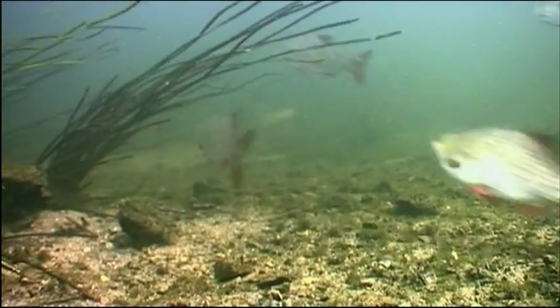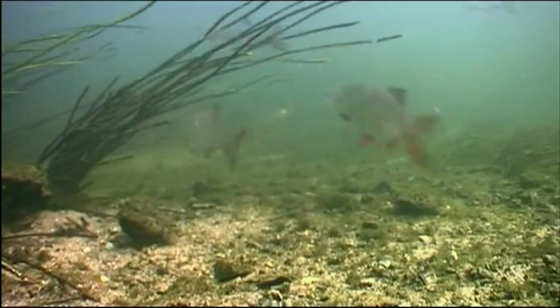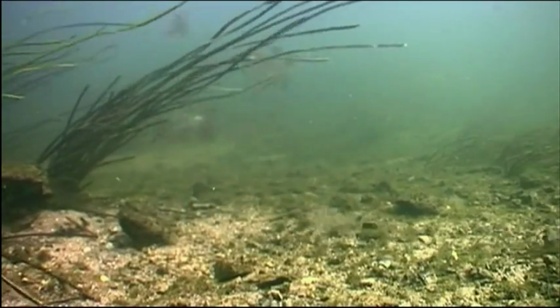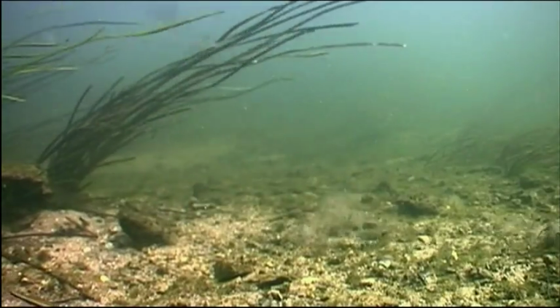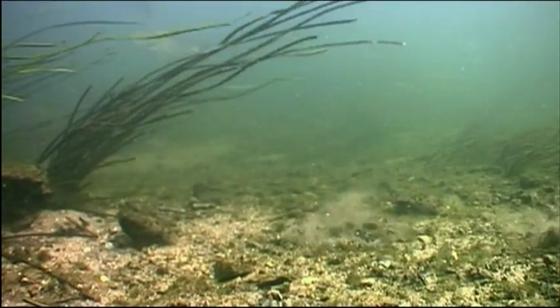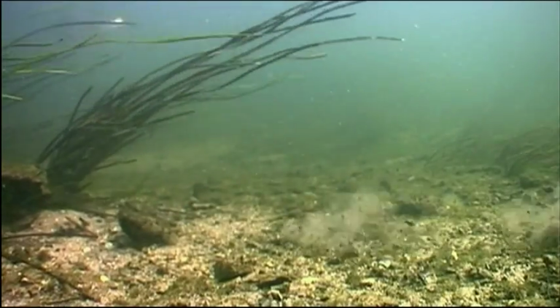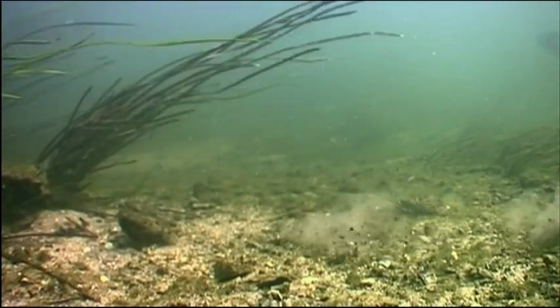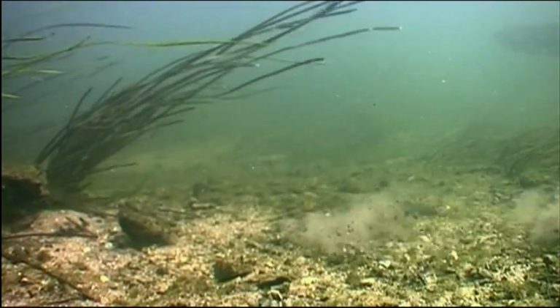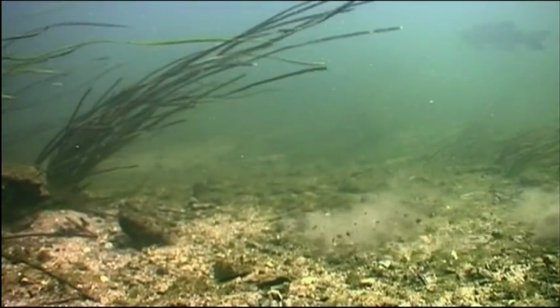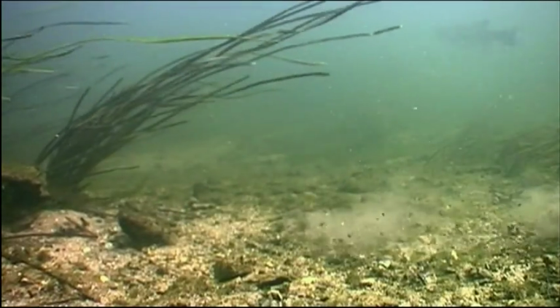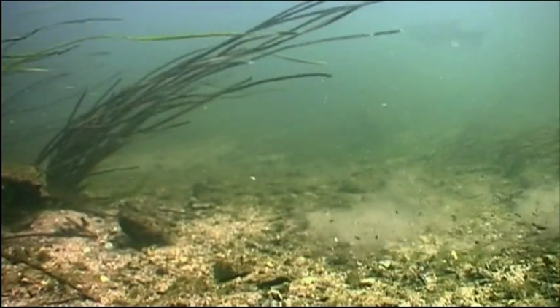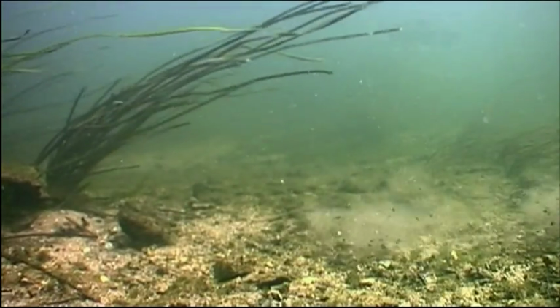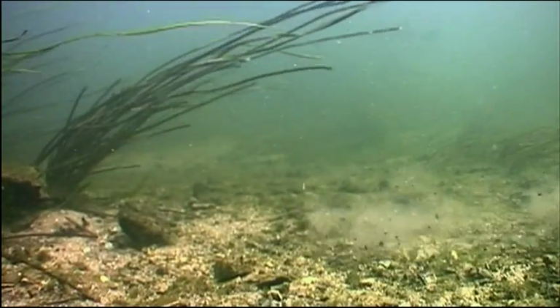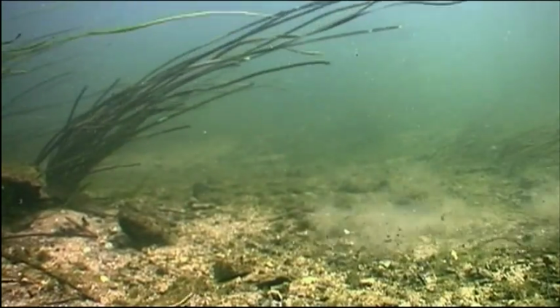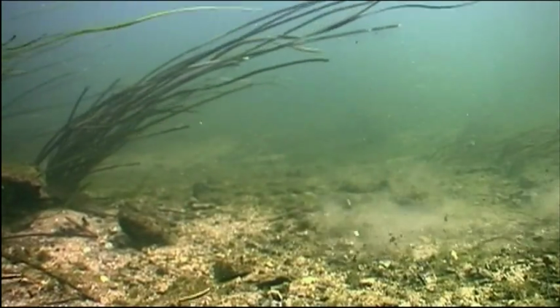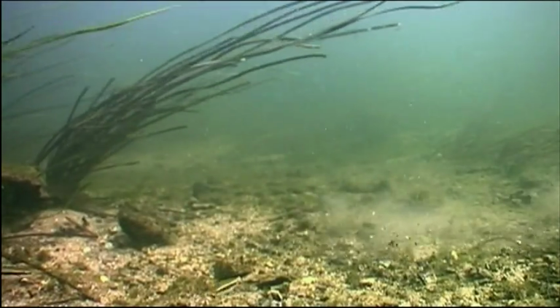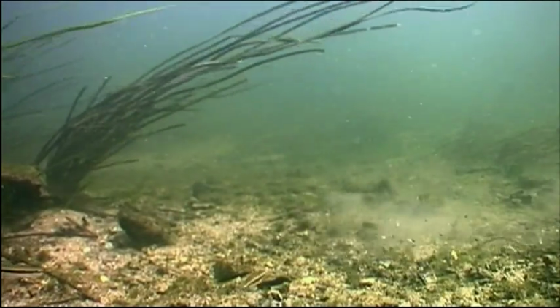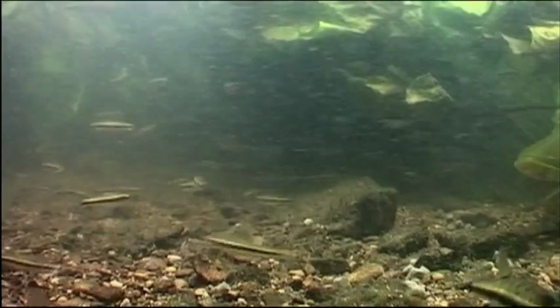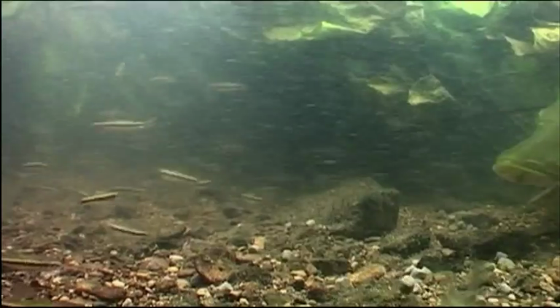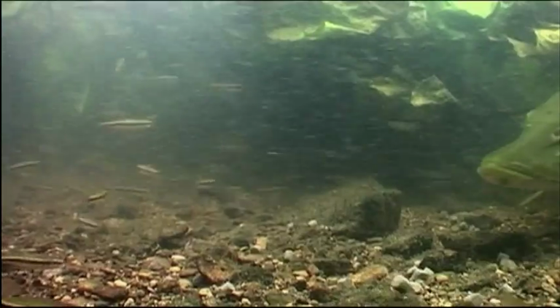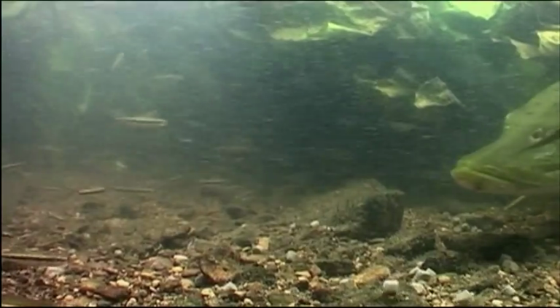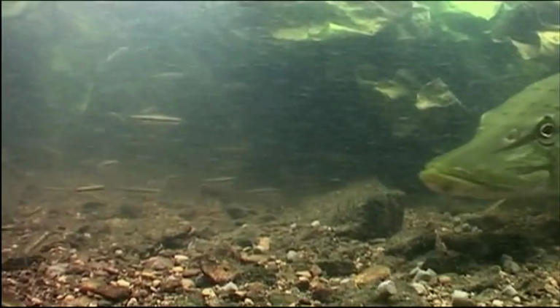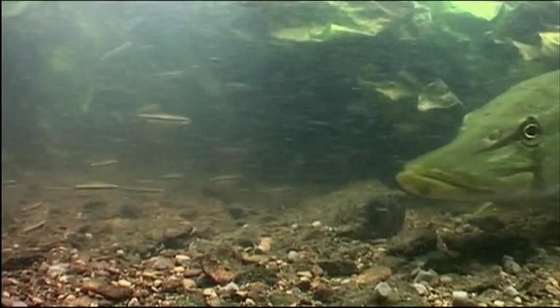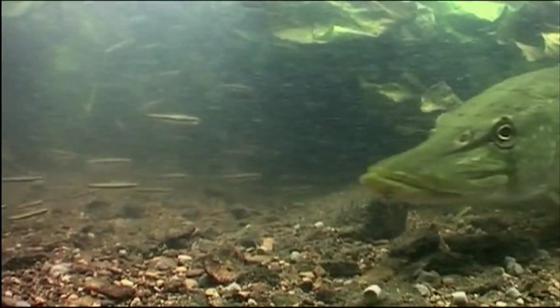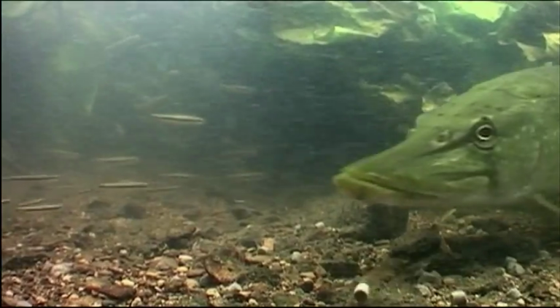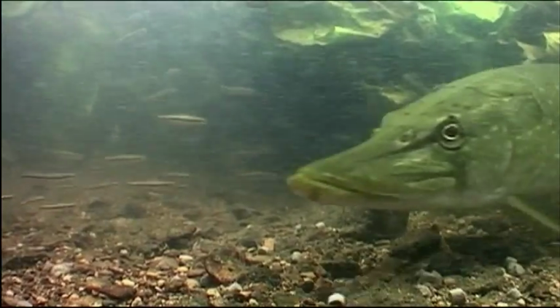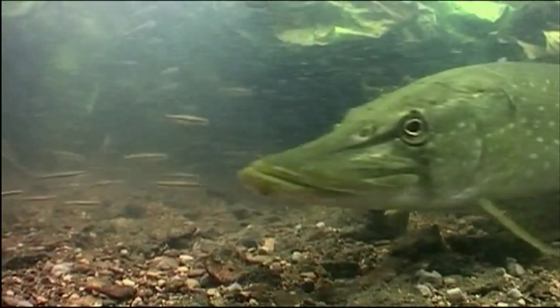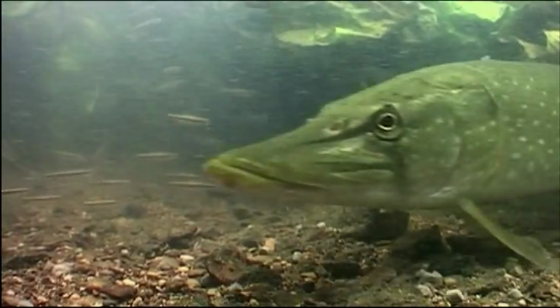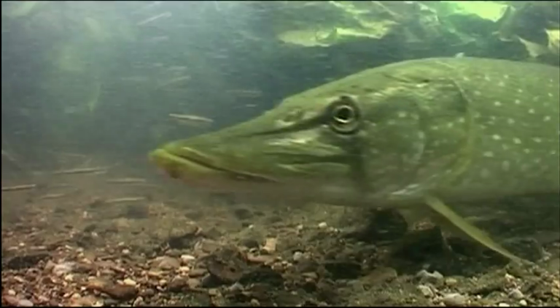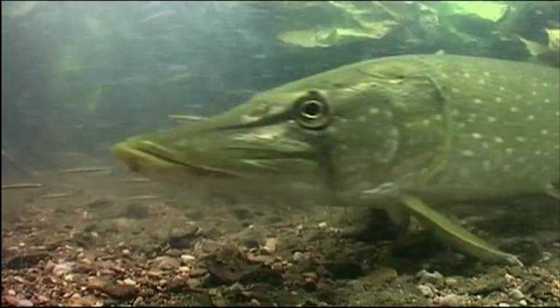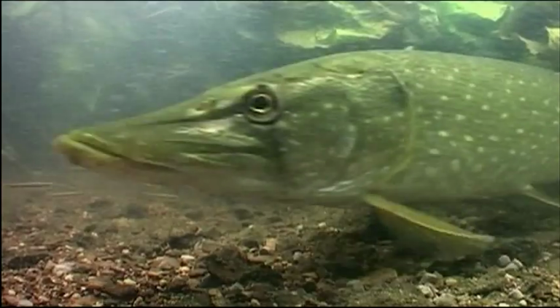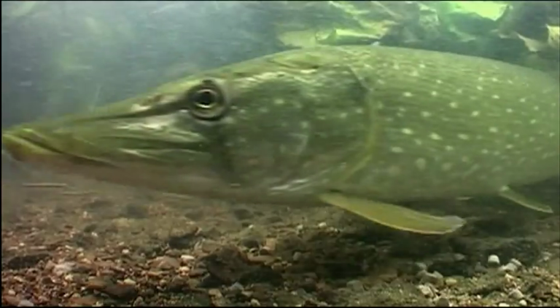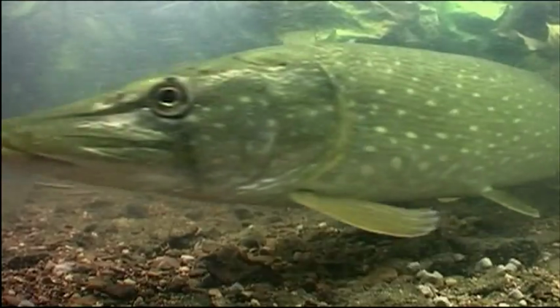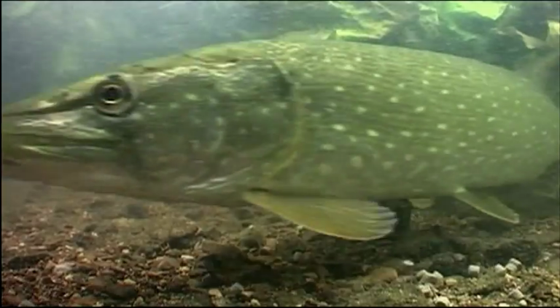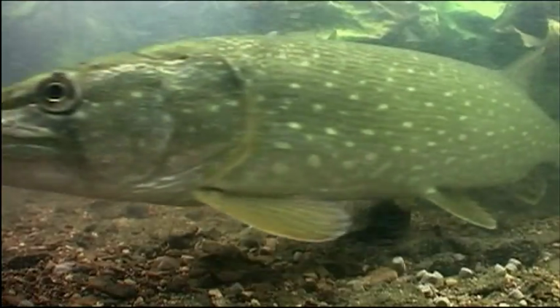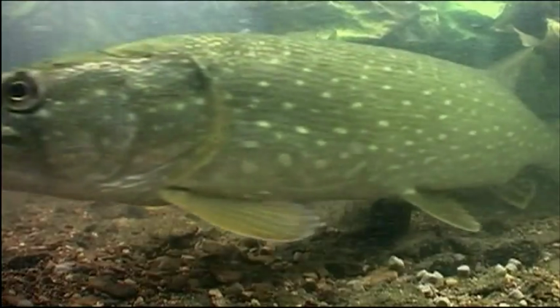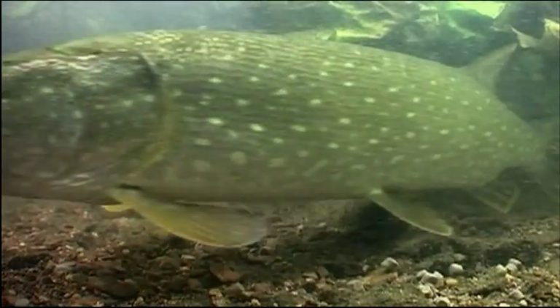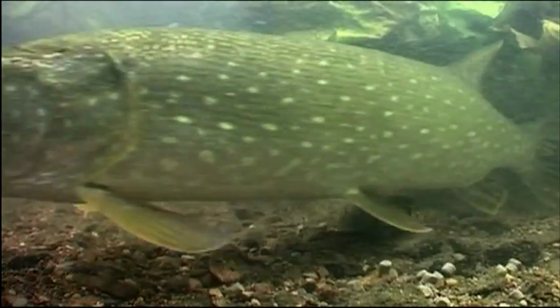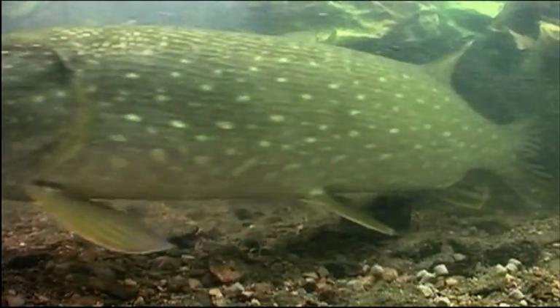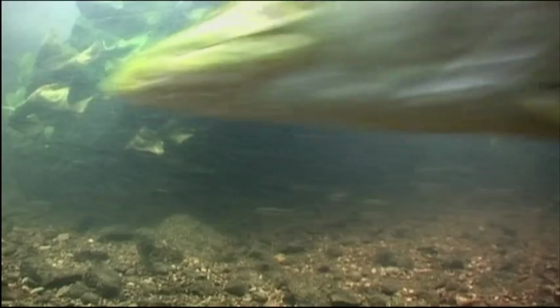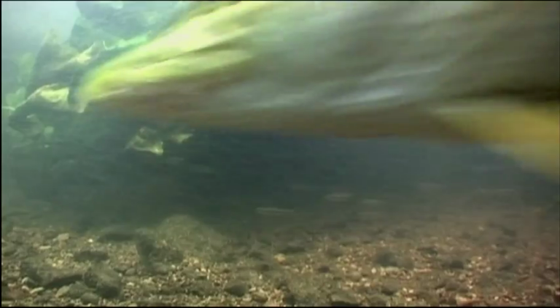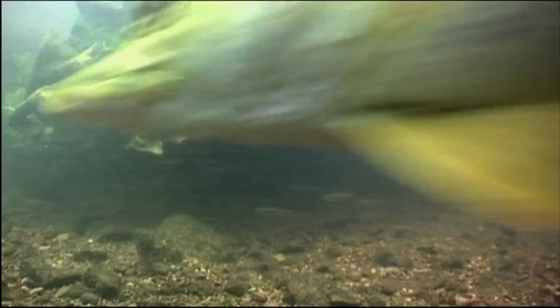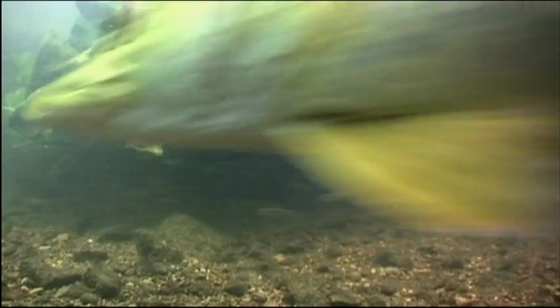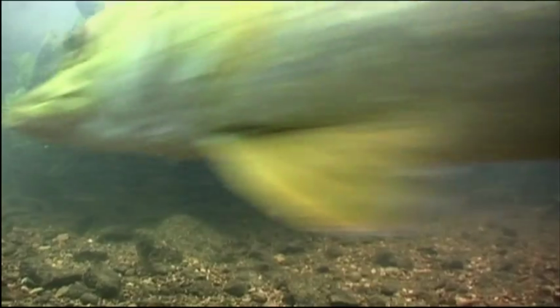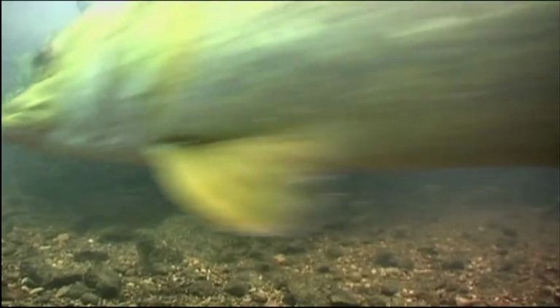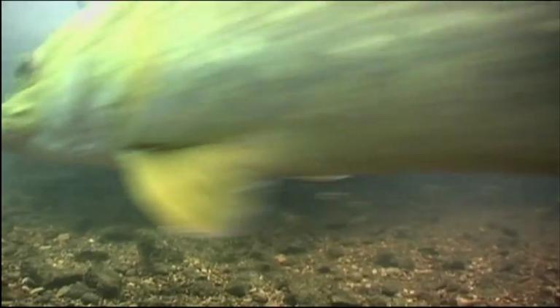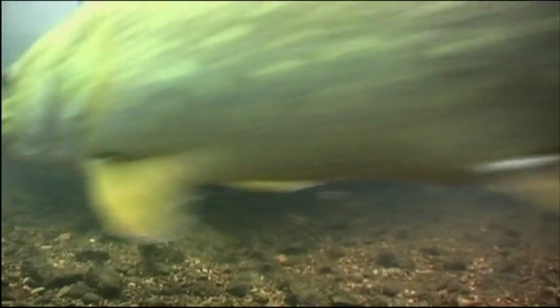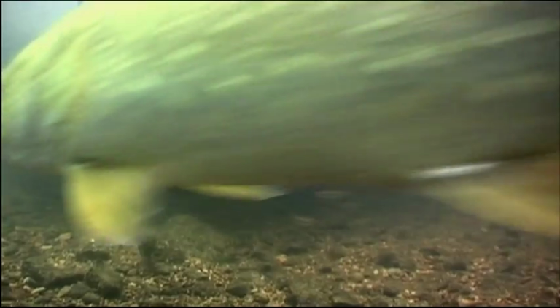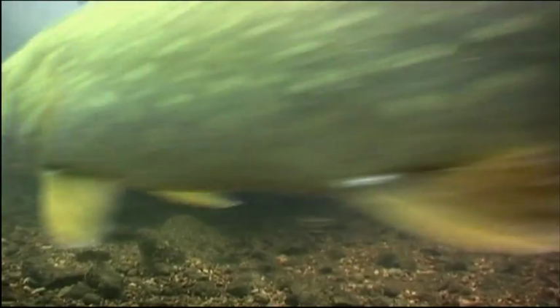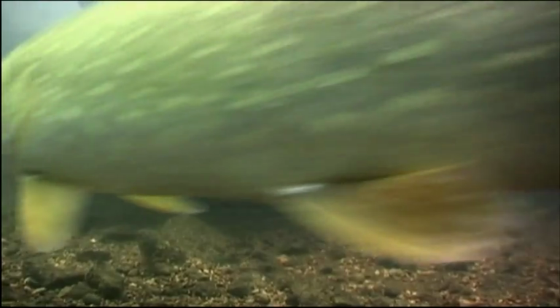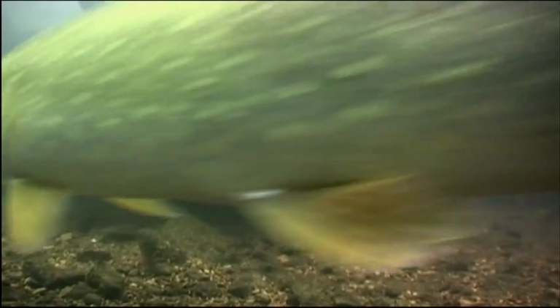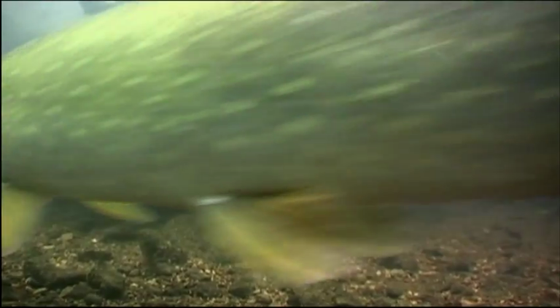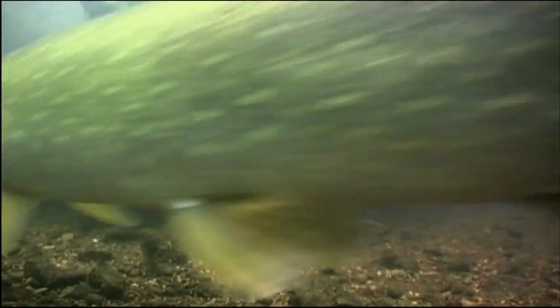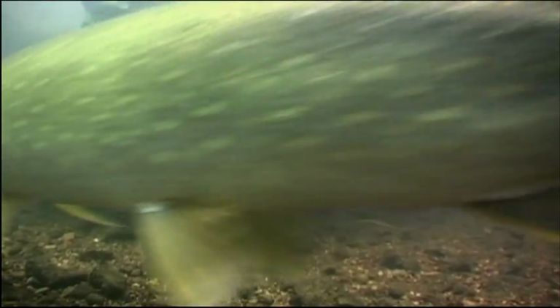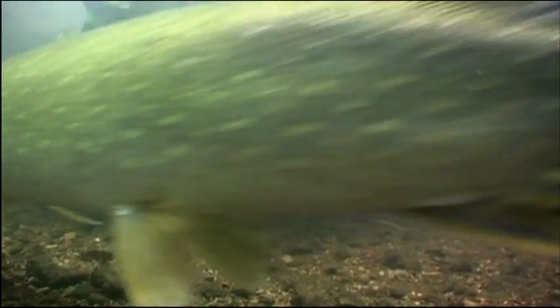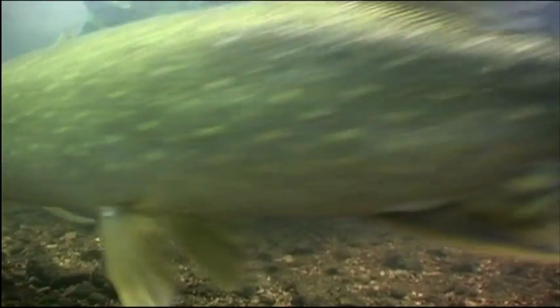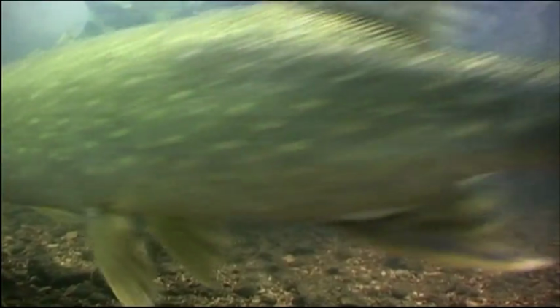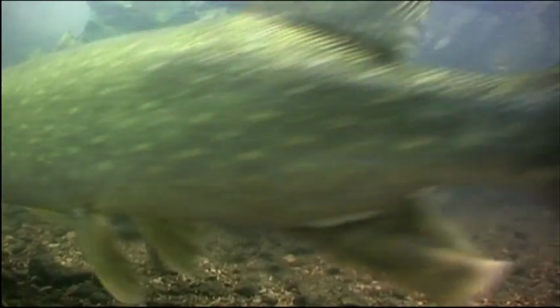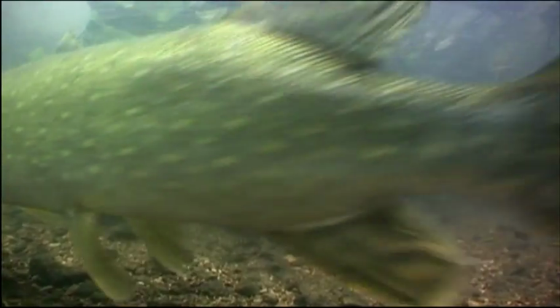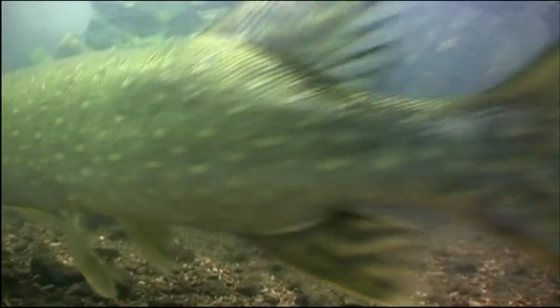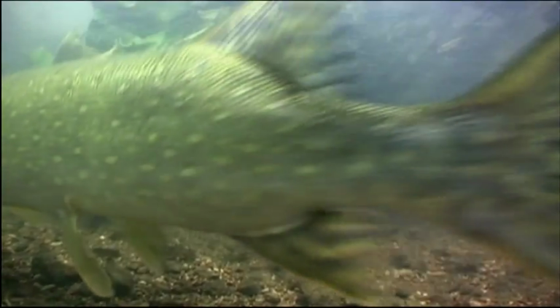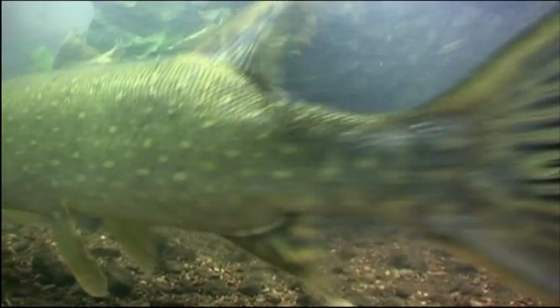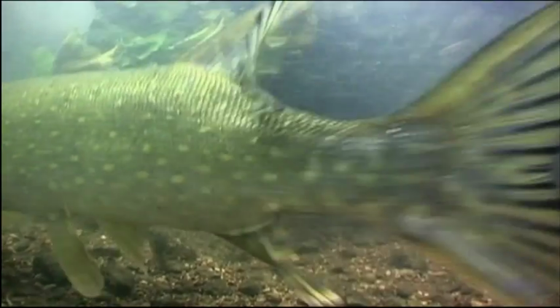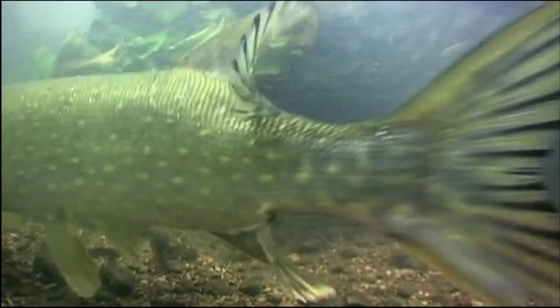And their traditional enemy, predatory pike, are always on the lookout for an injured fish.